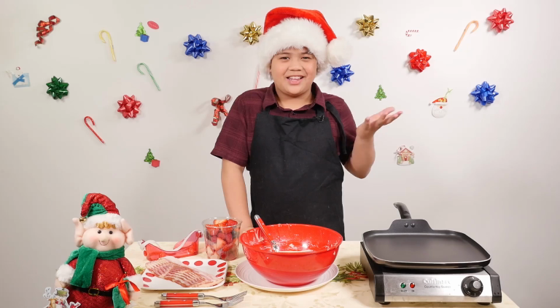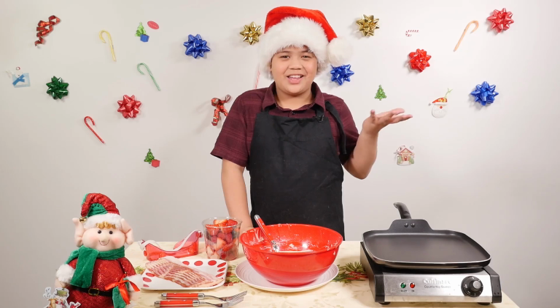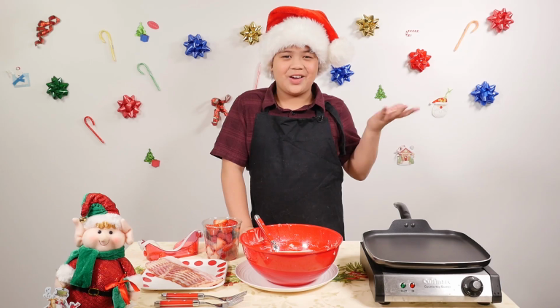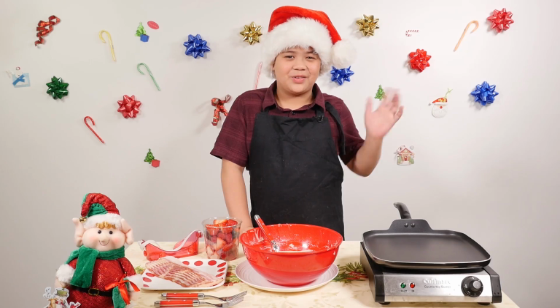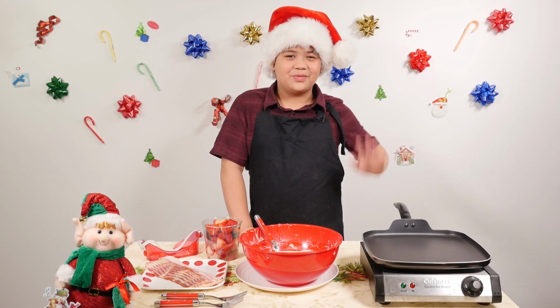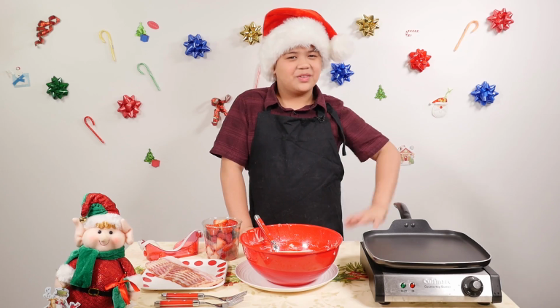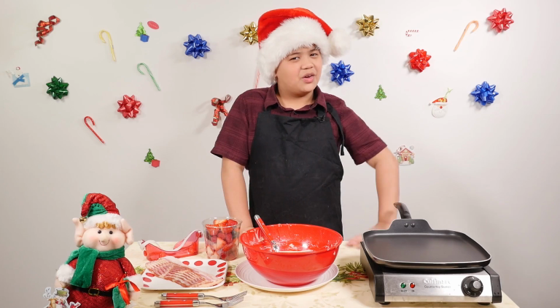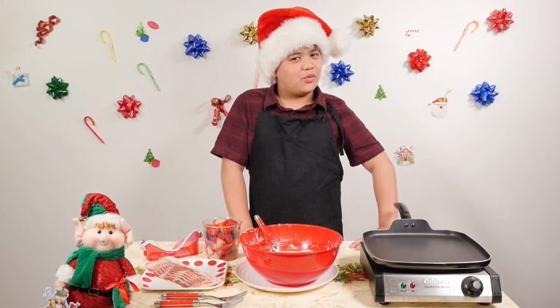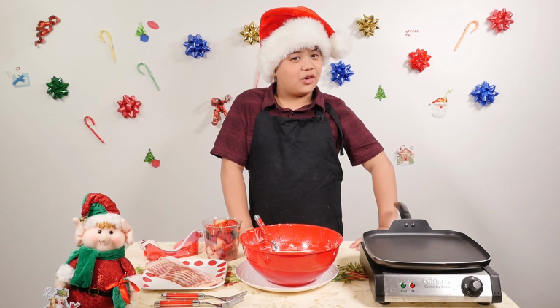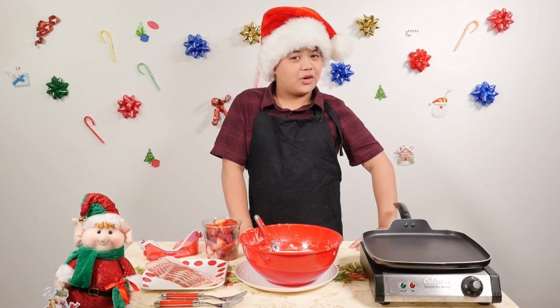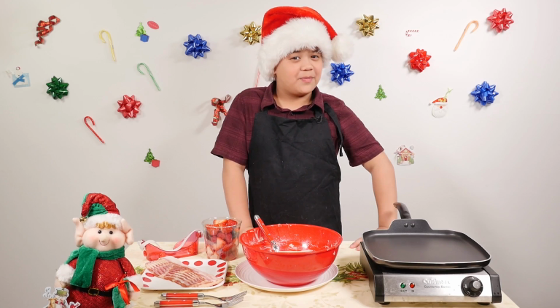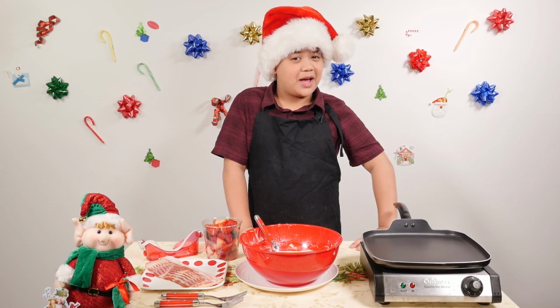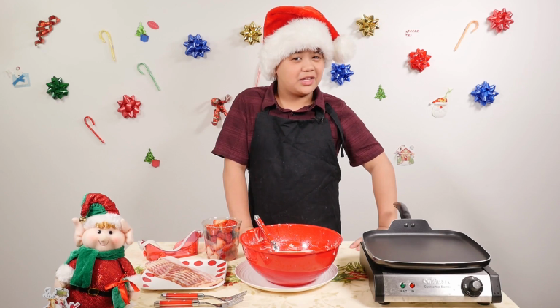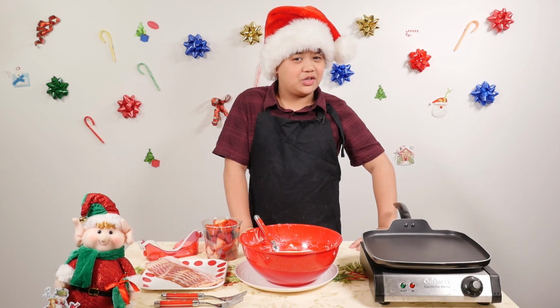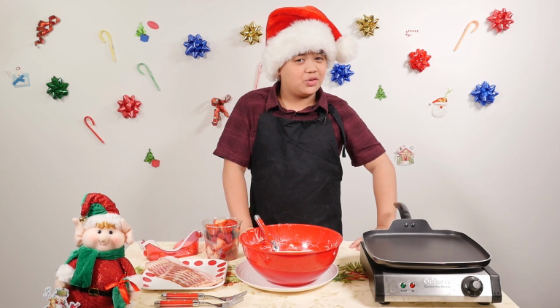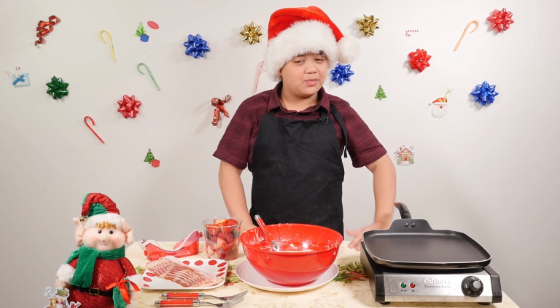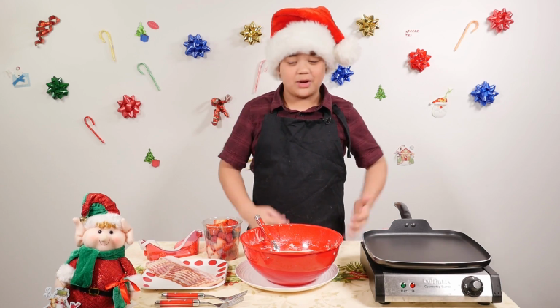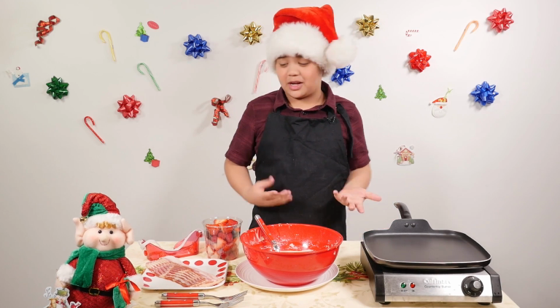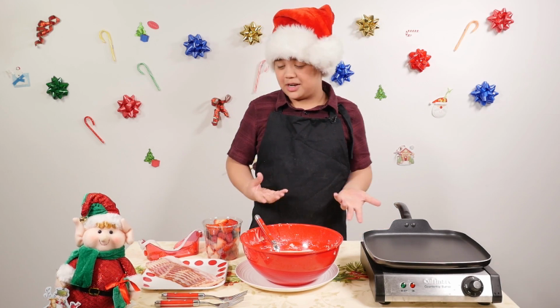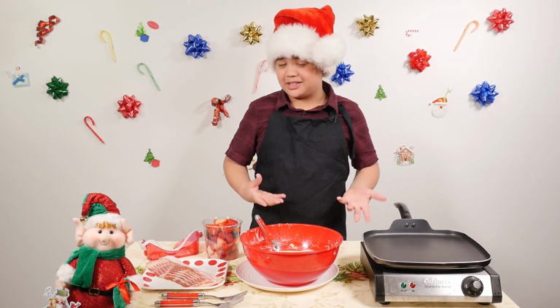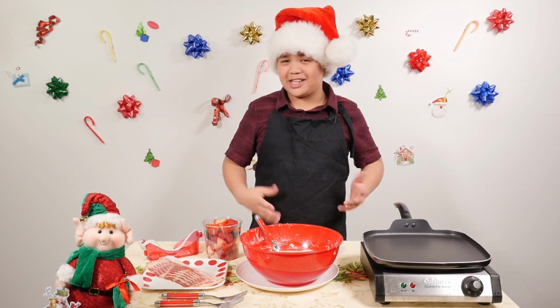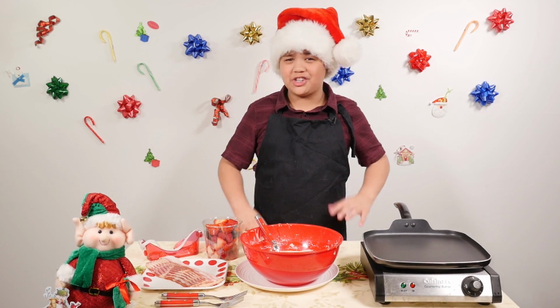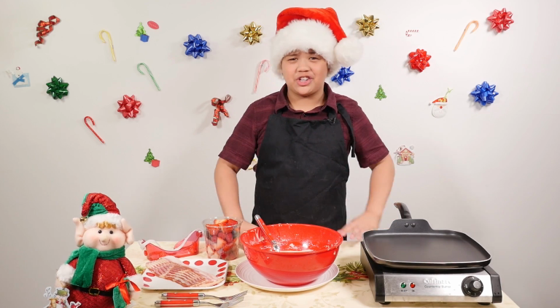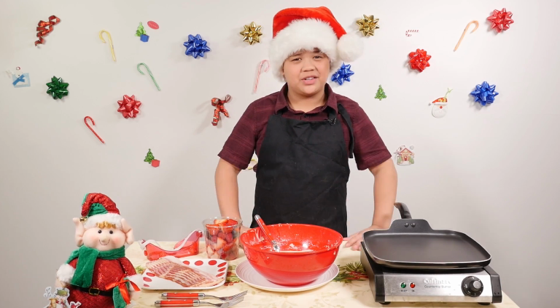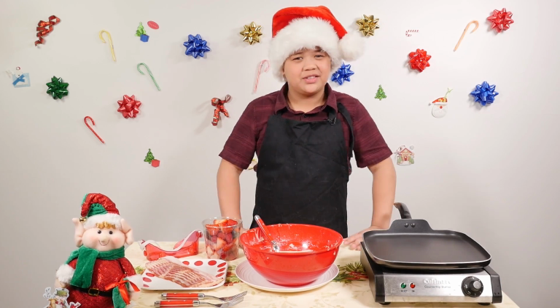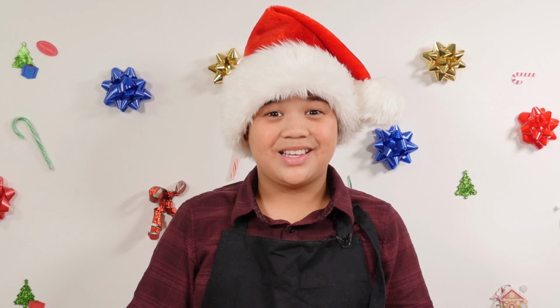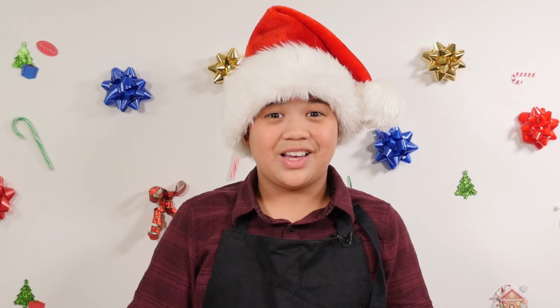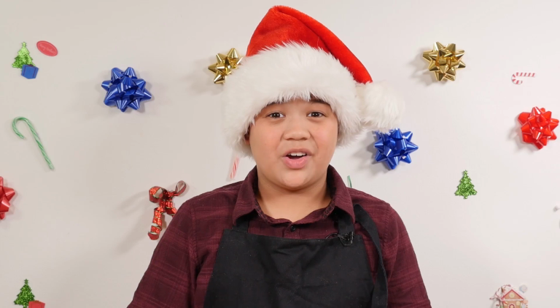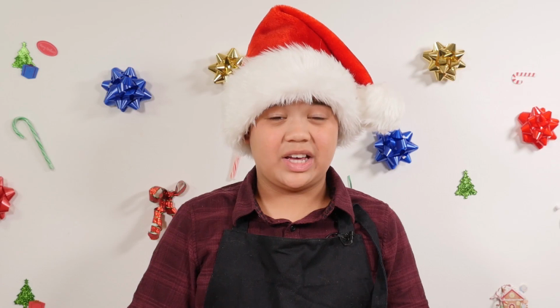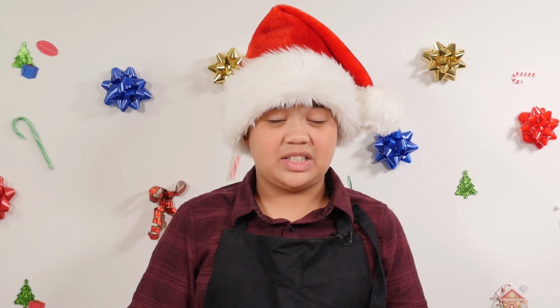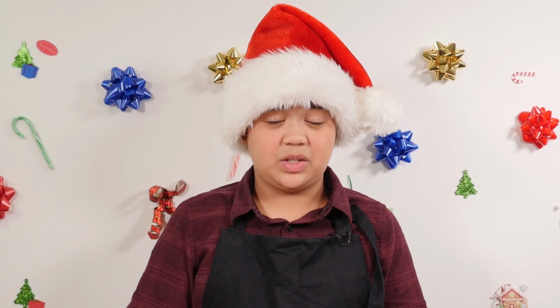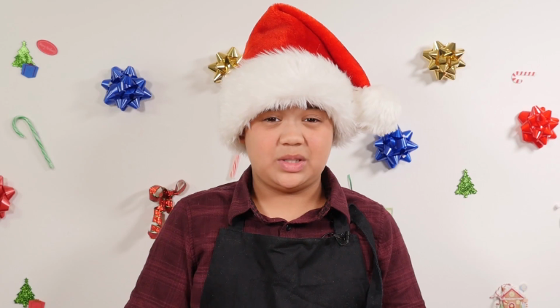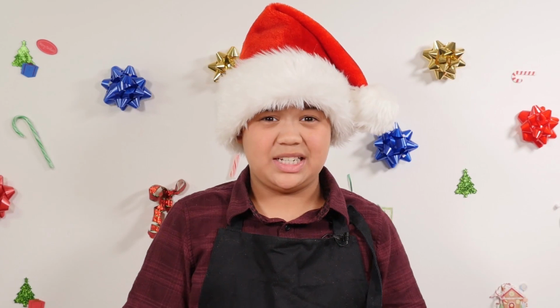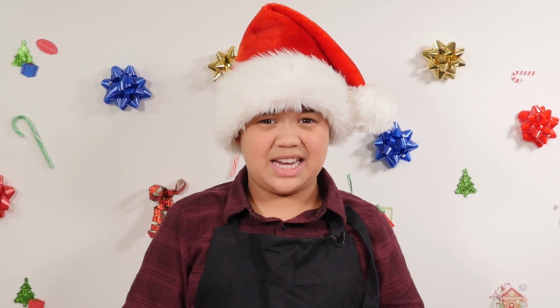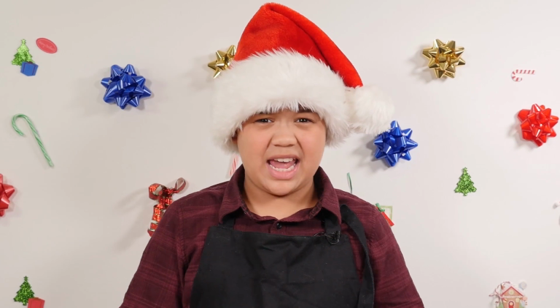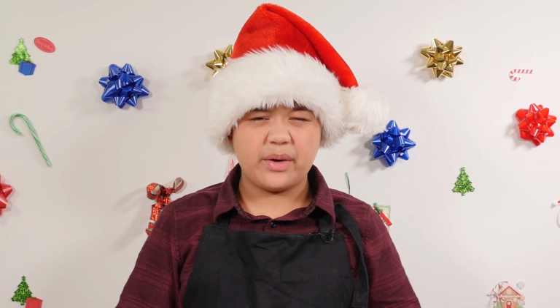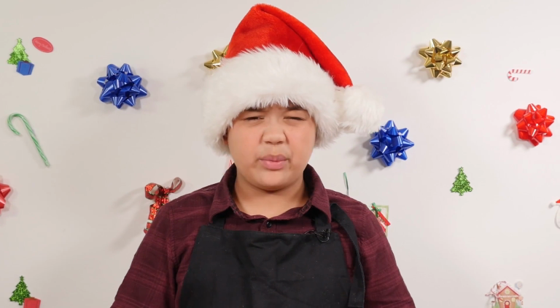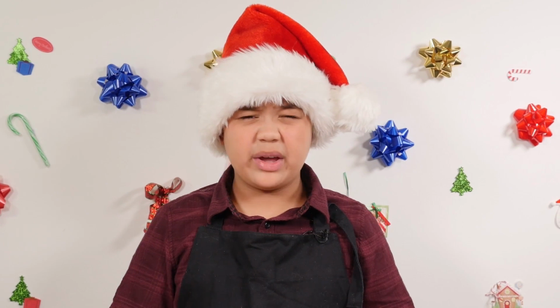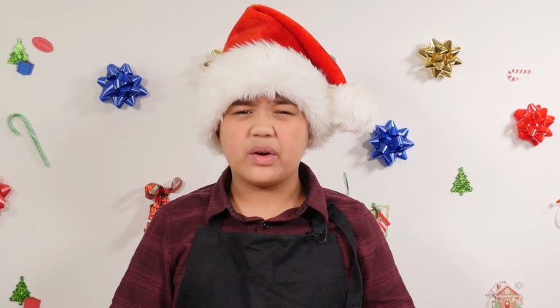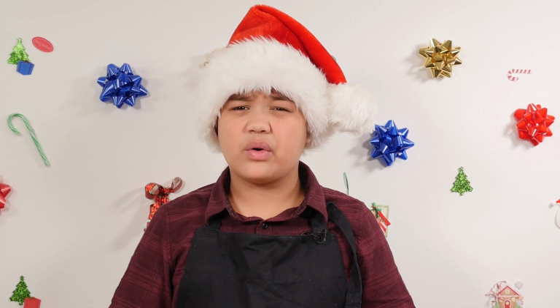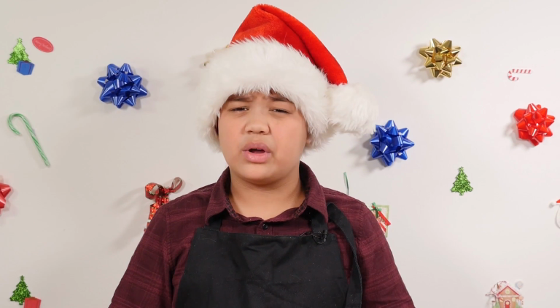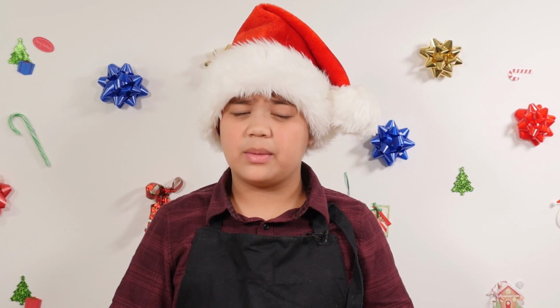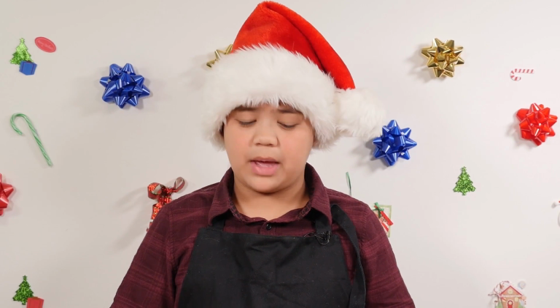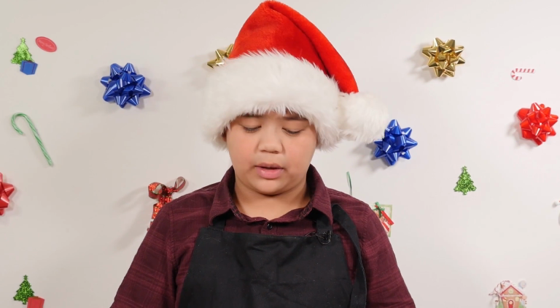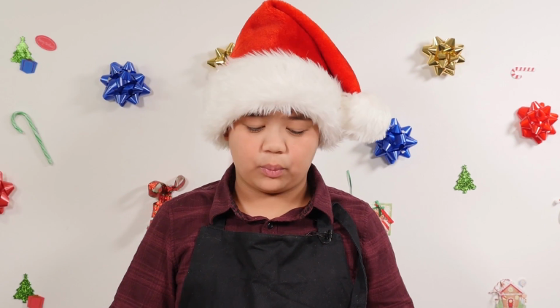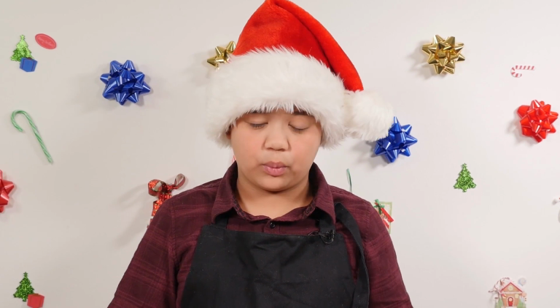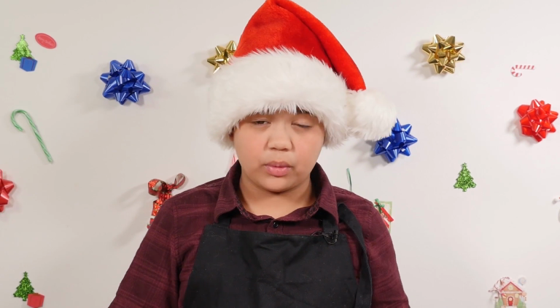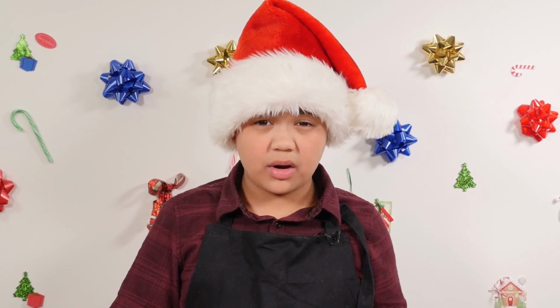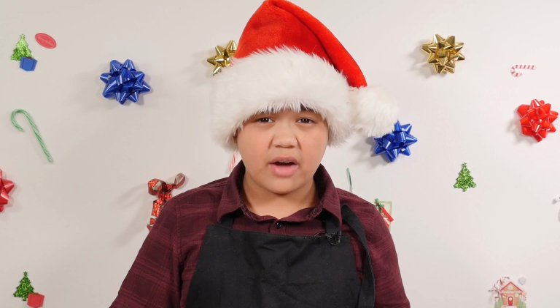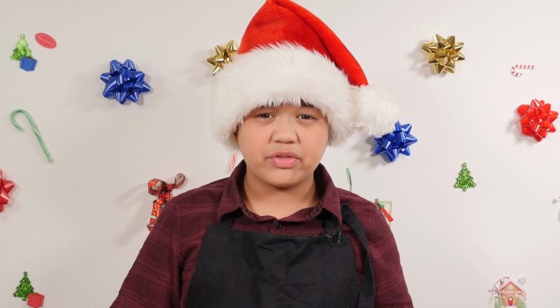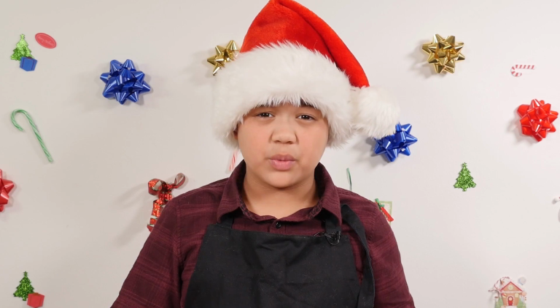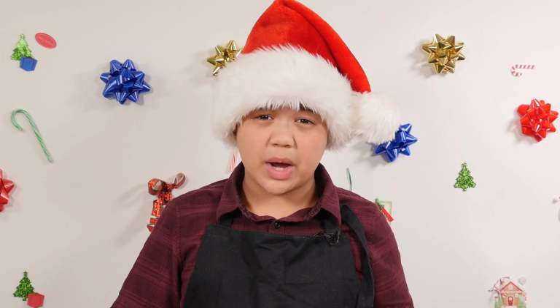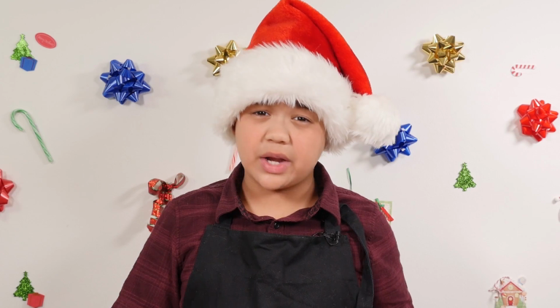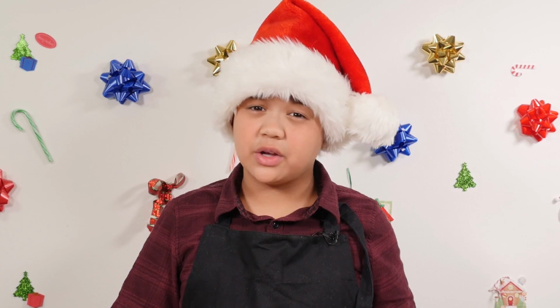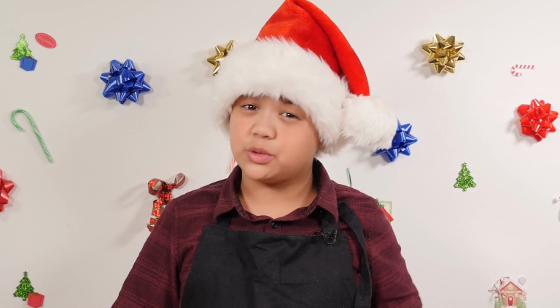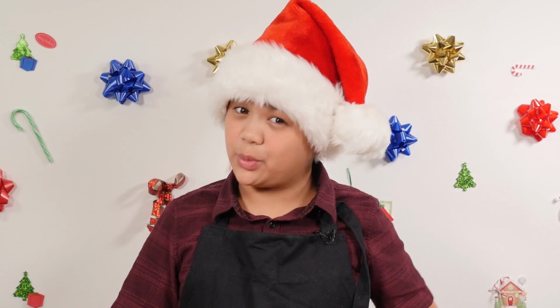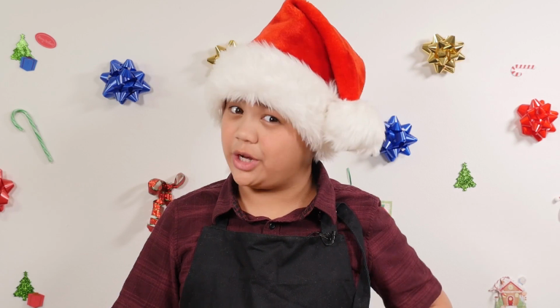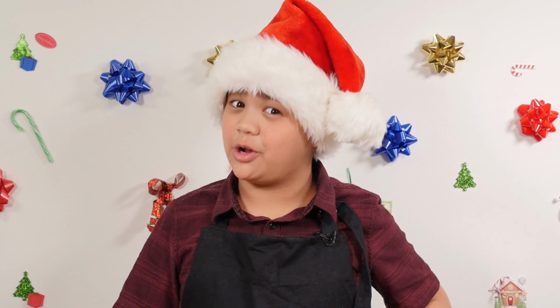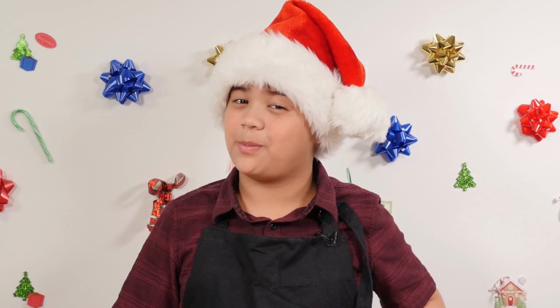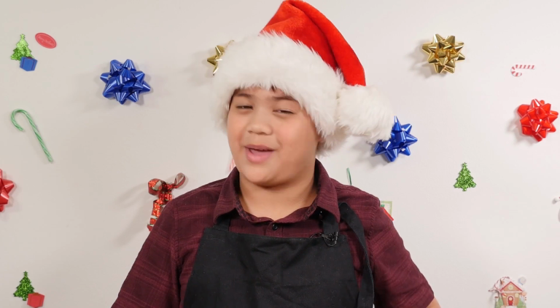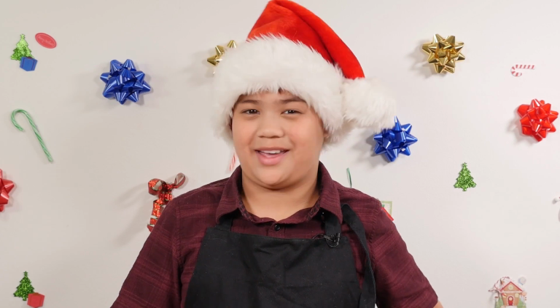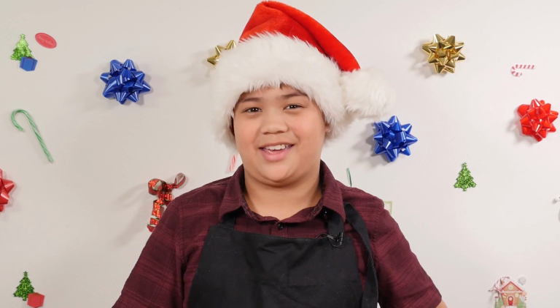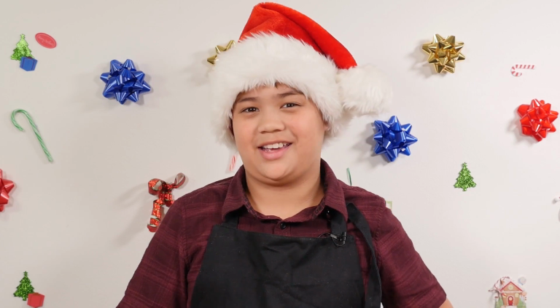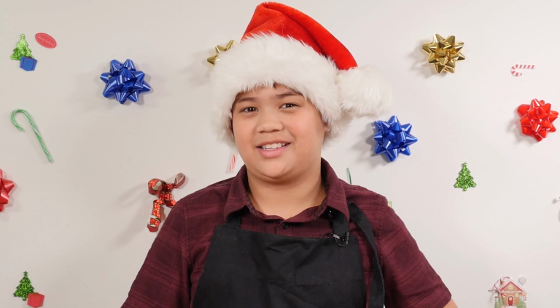Hello, welcome back to Makana's Kitchen. Today we are going to make Rudolph the Red-Nosed Reindeer Pancakes.